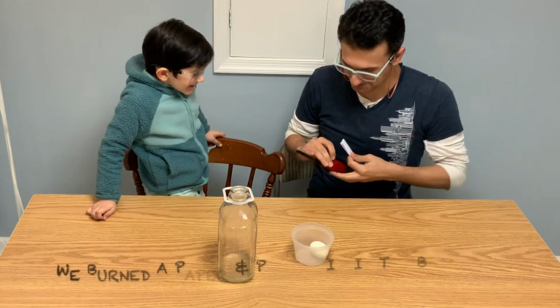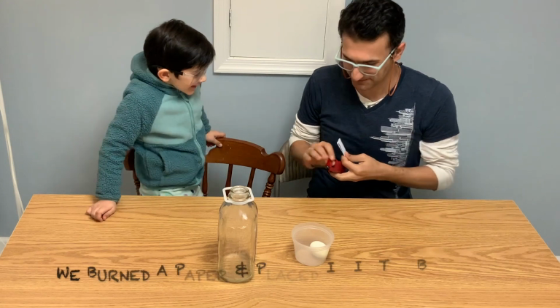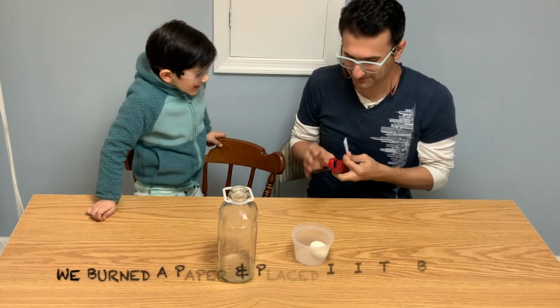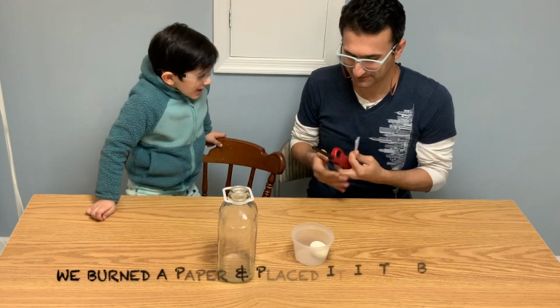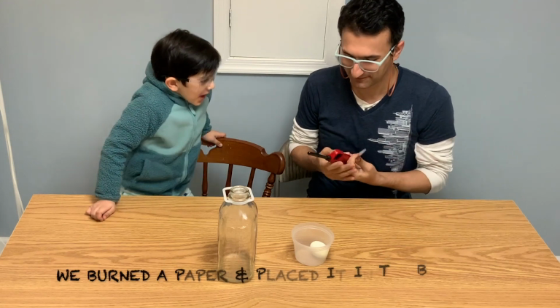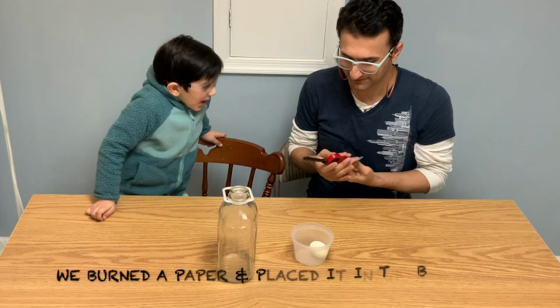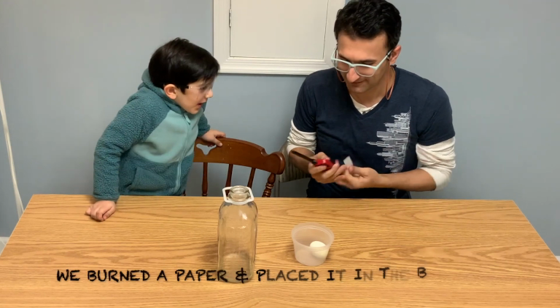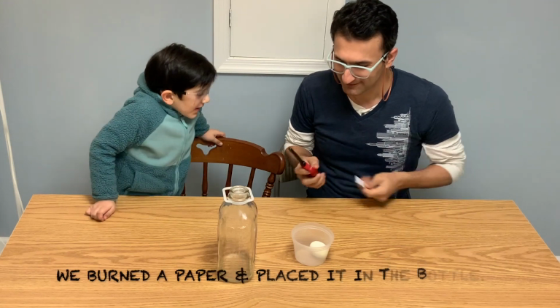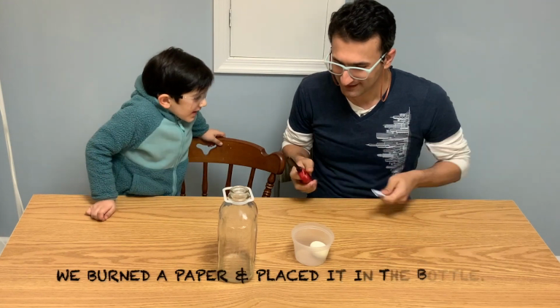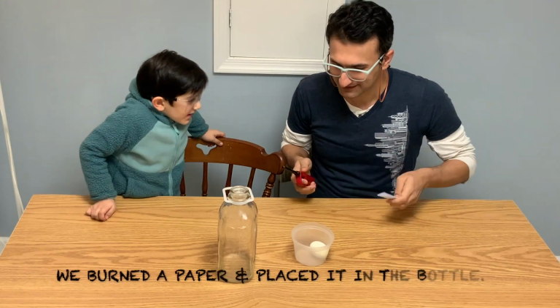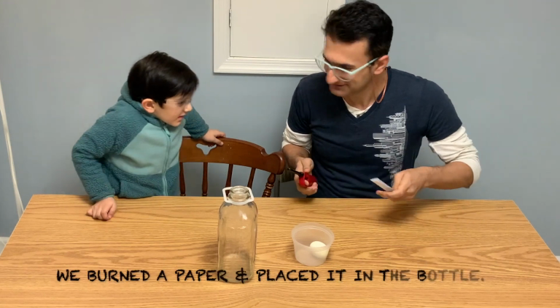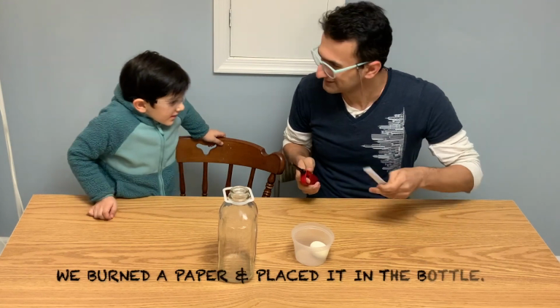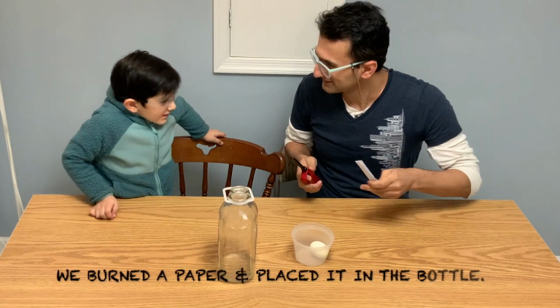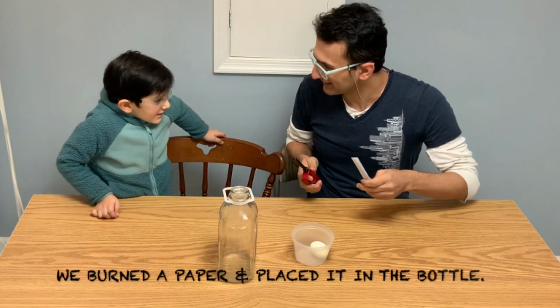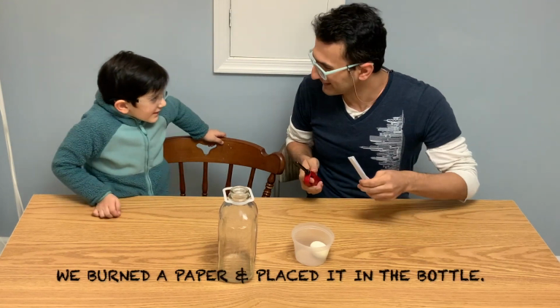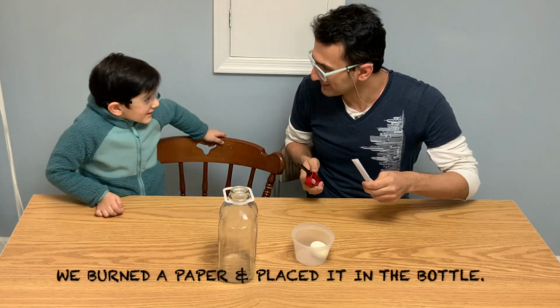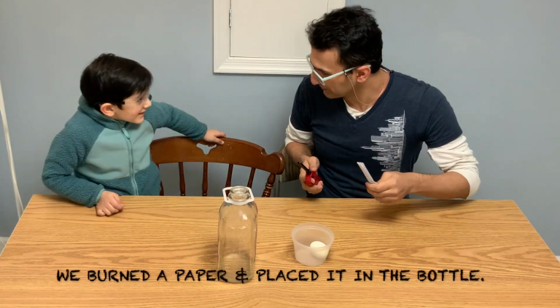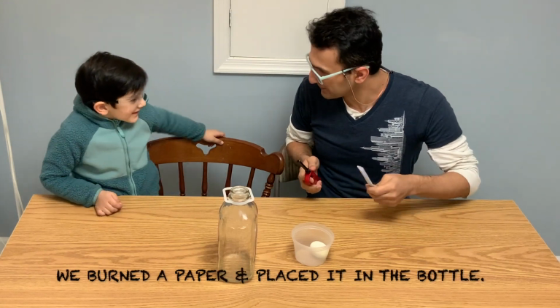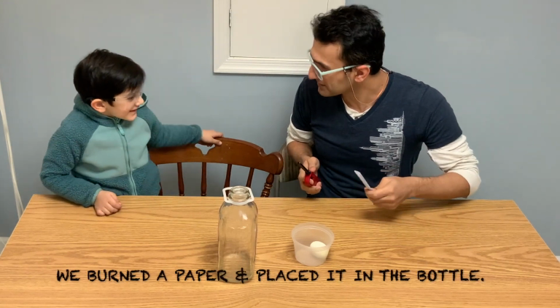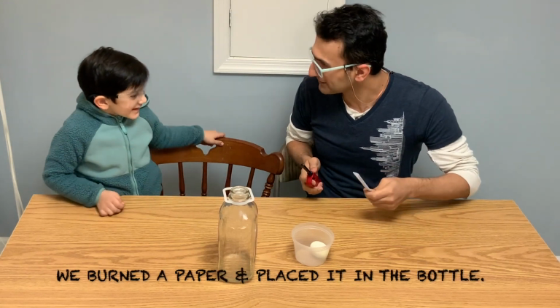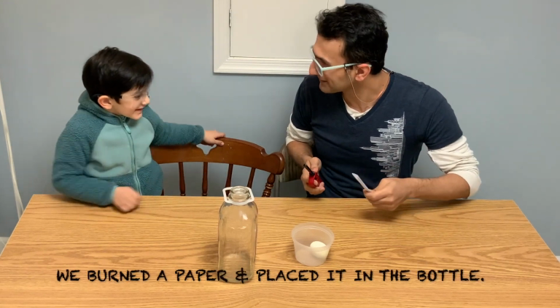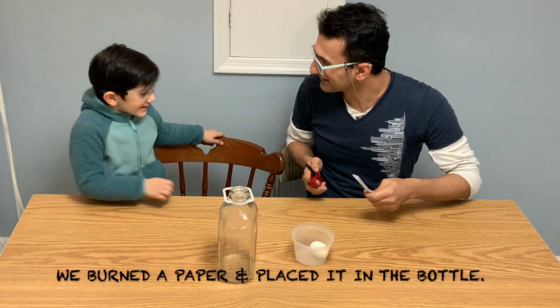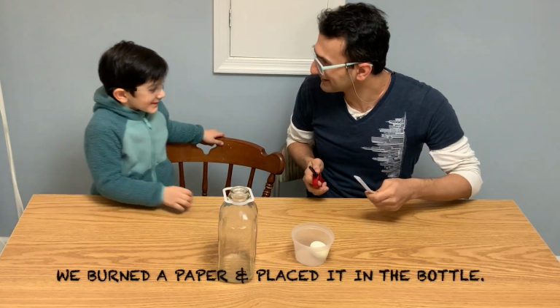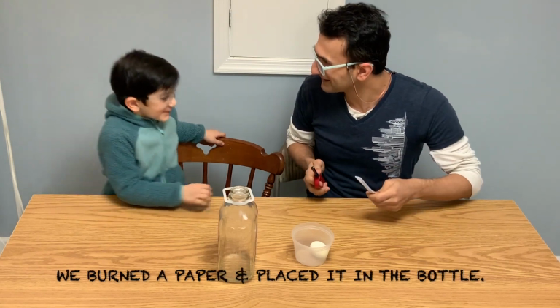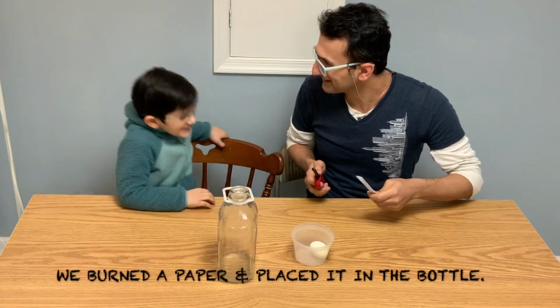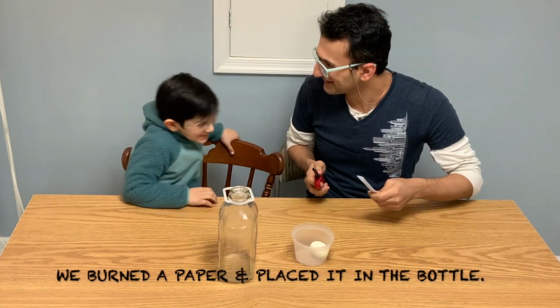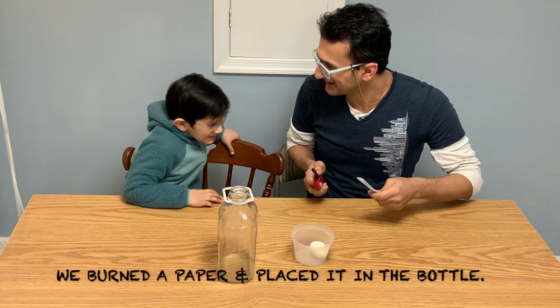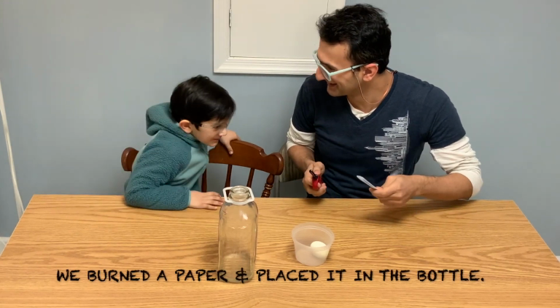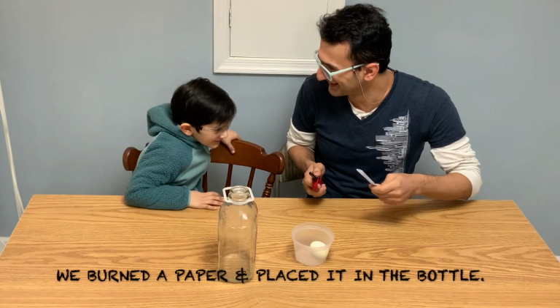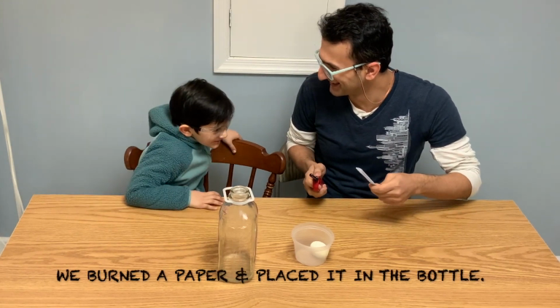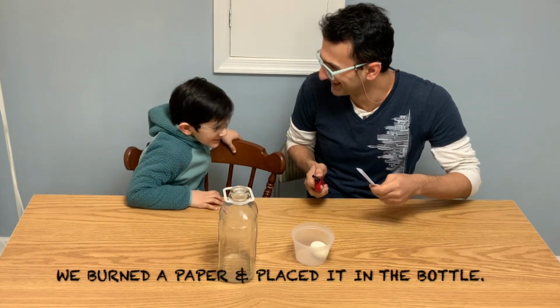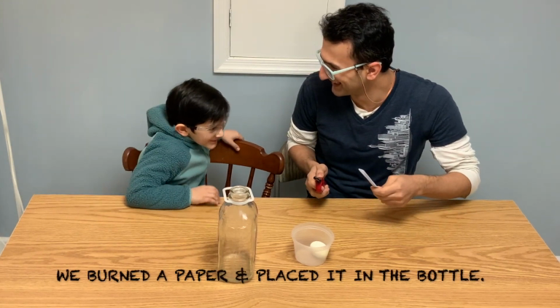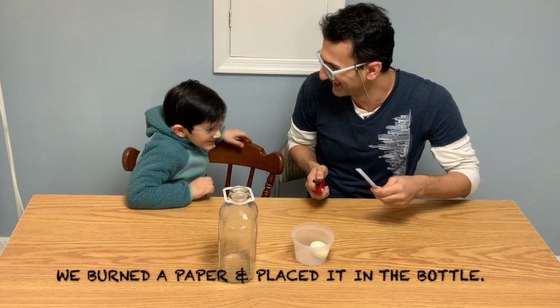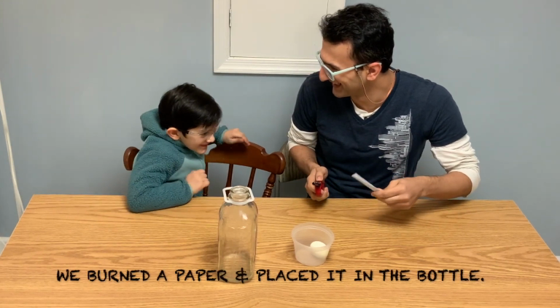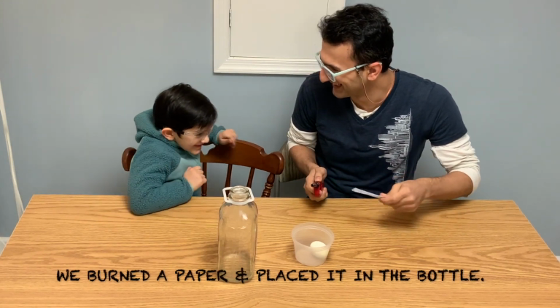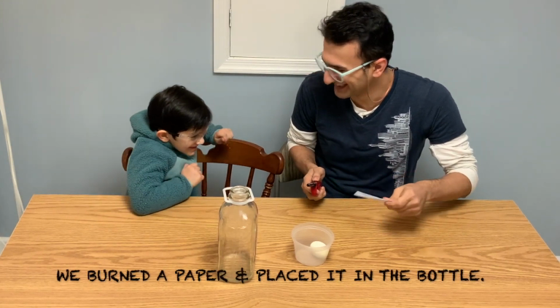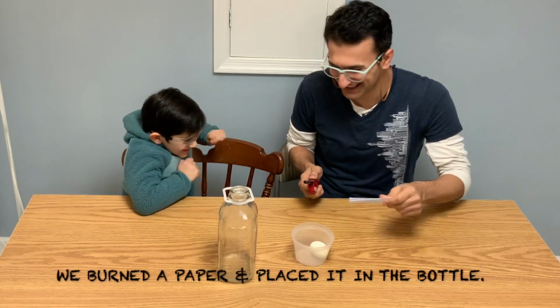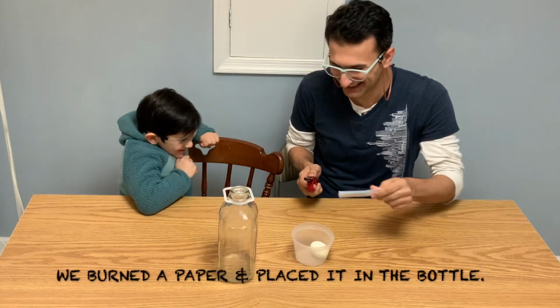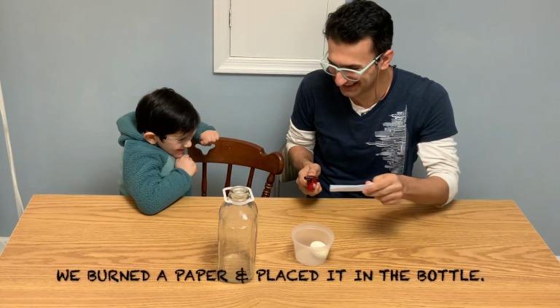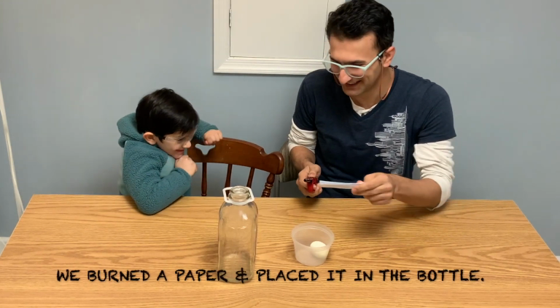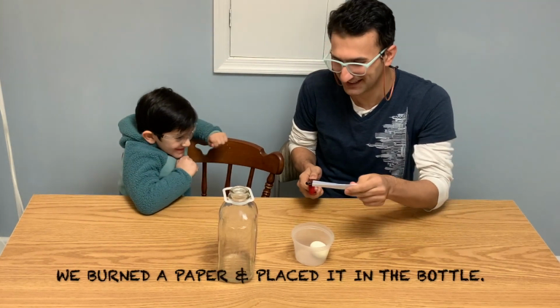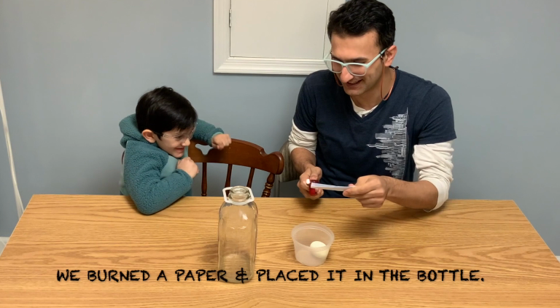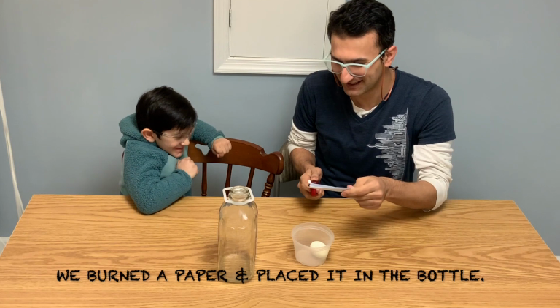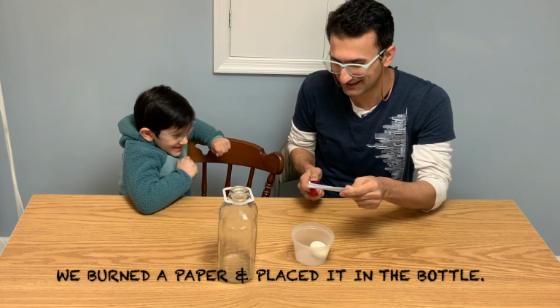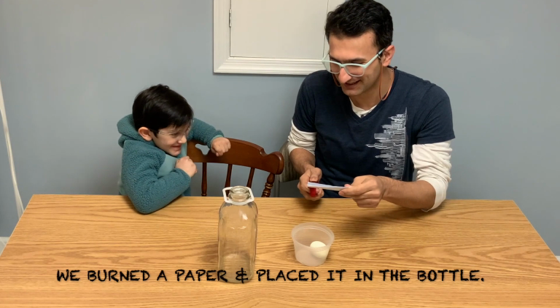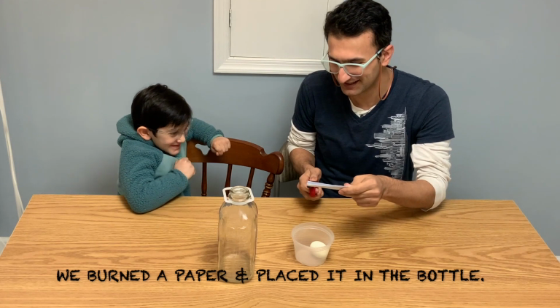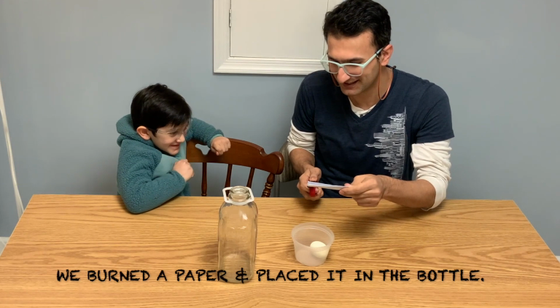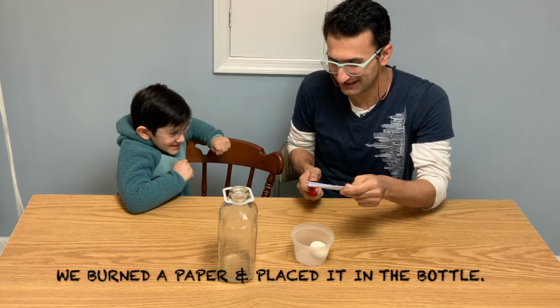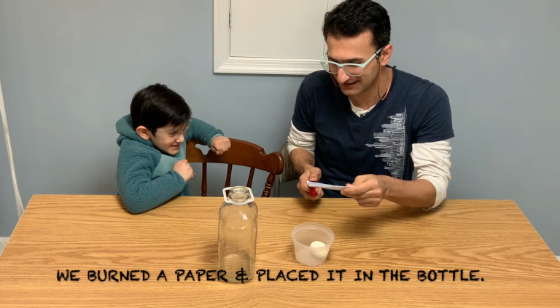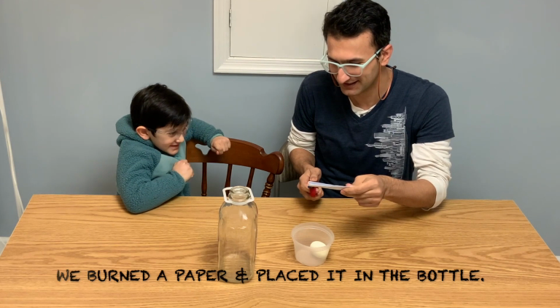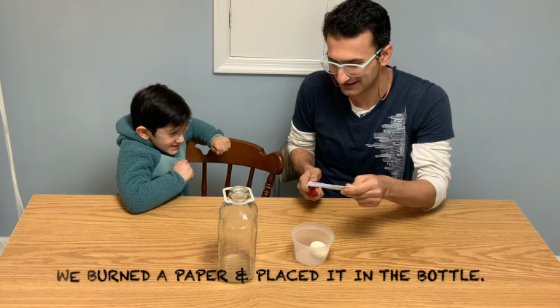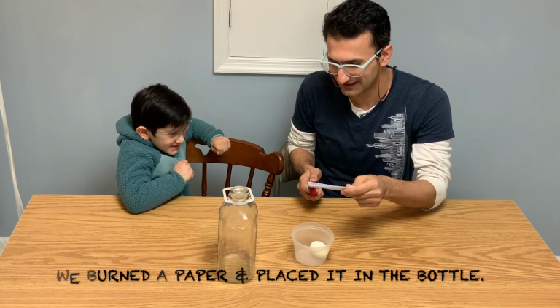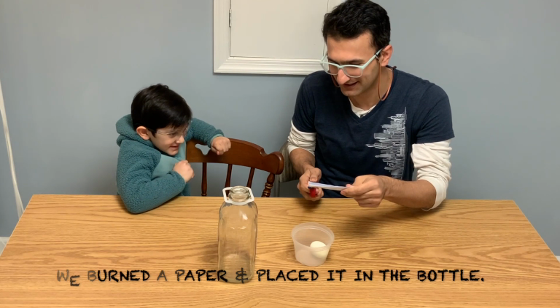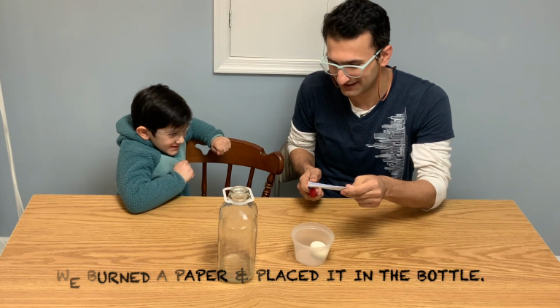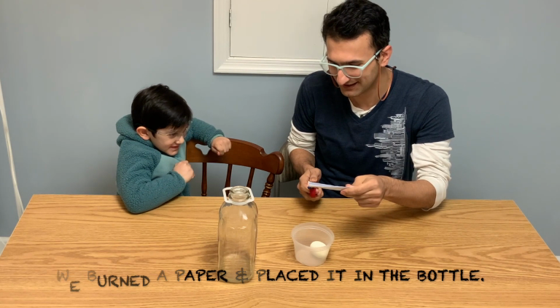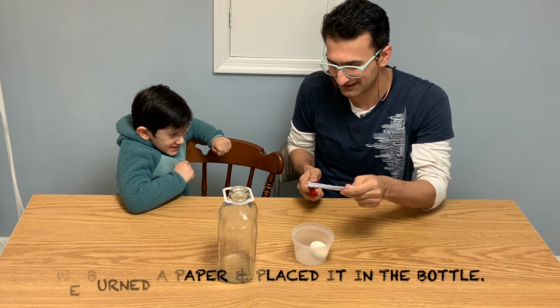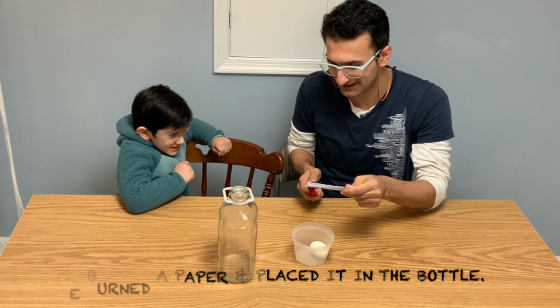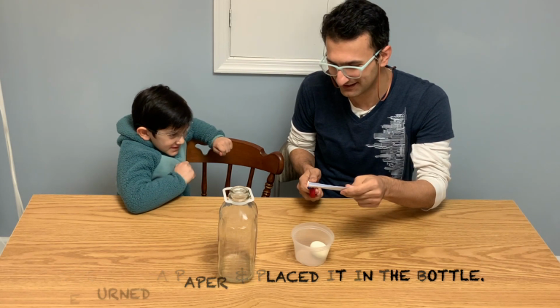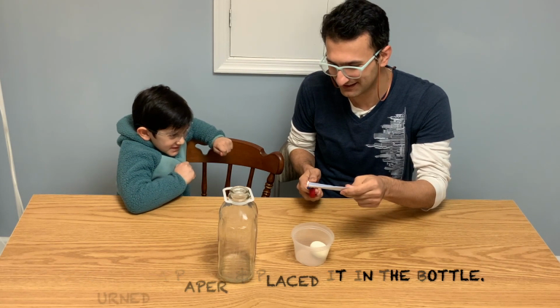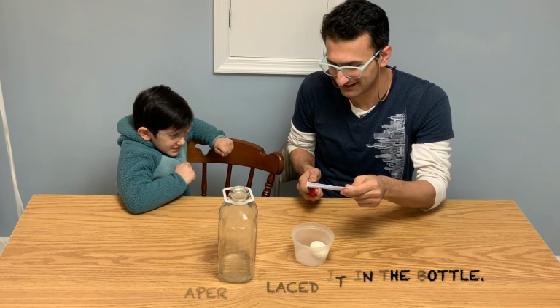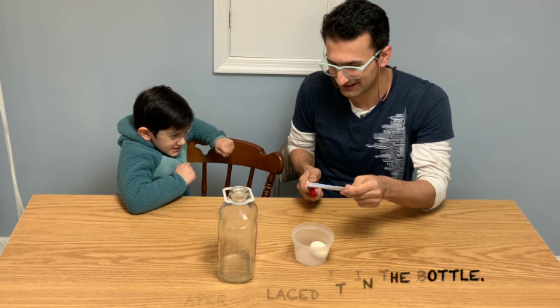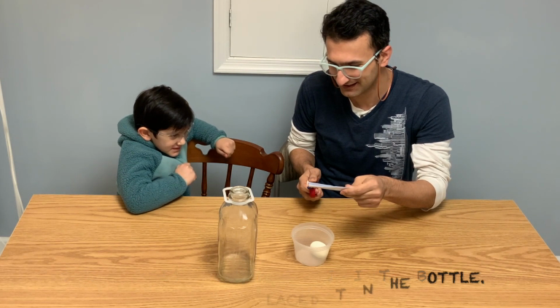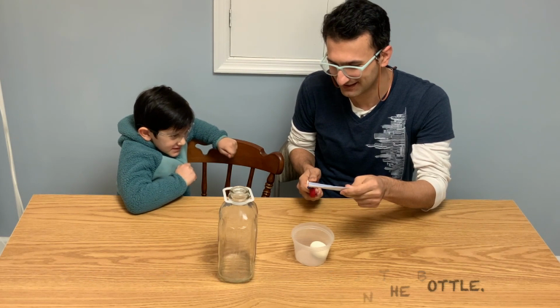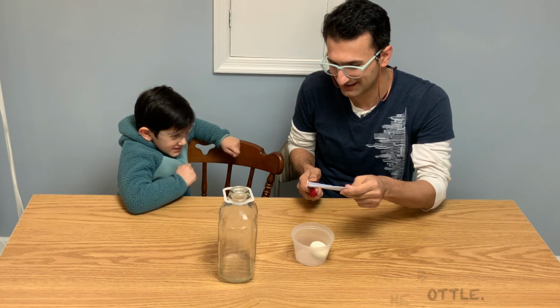I burnt a paper and put it inside of the bottle, and put the very same egg on top of the bottle.